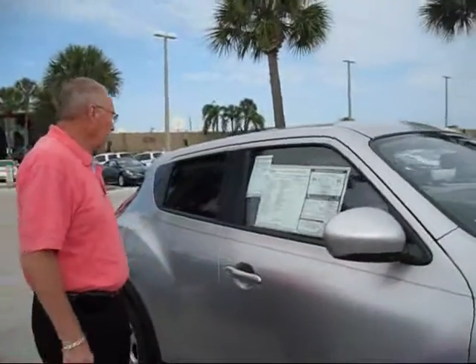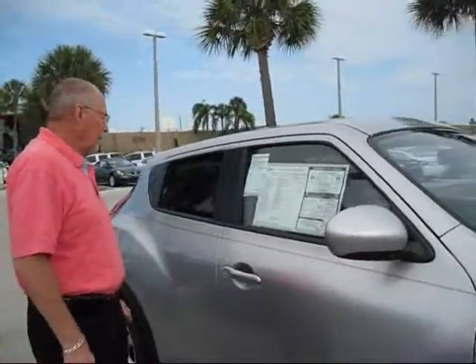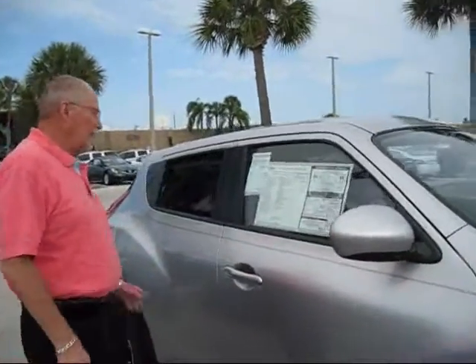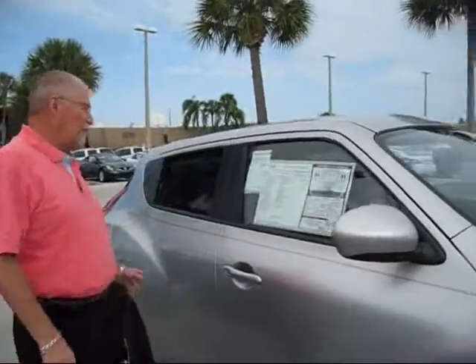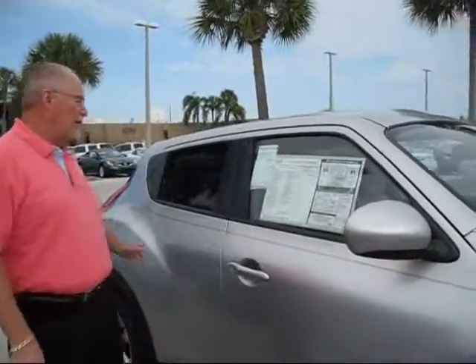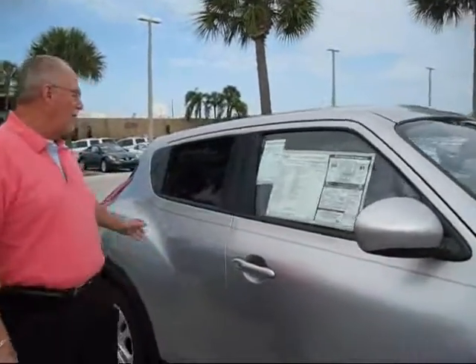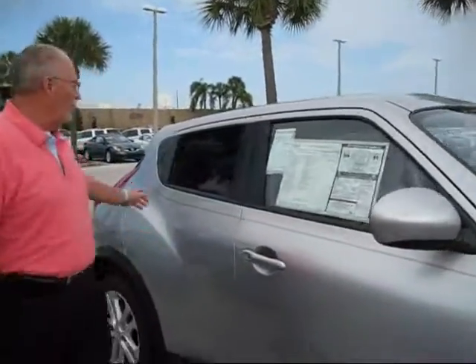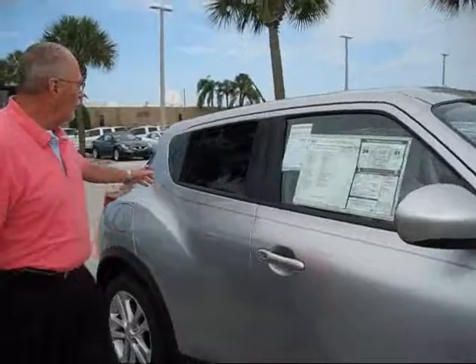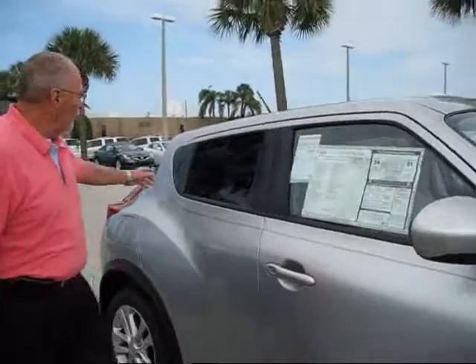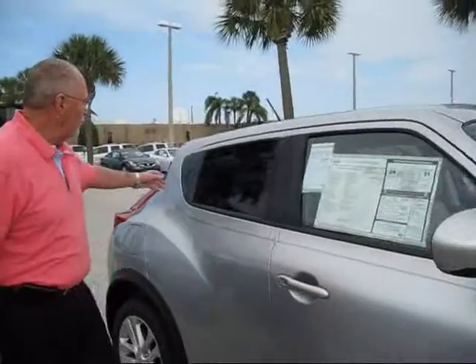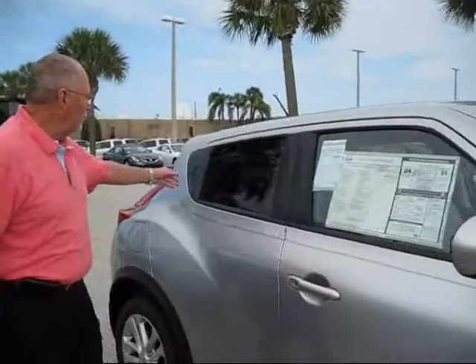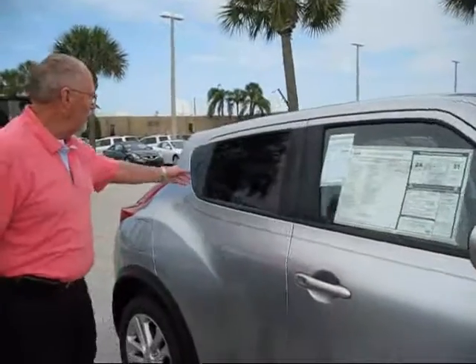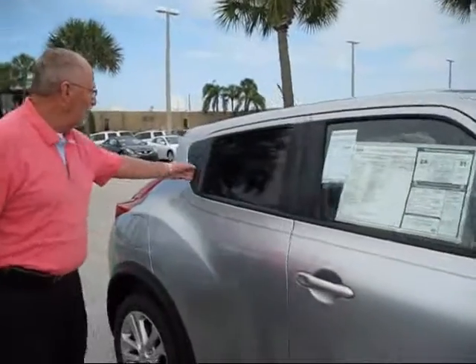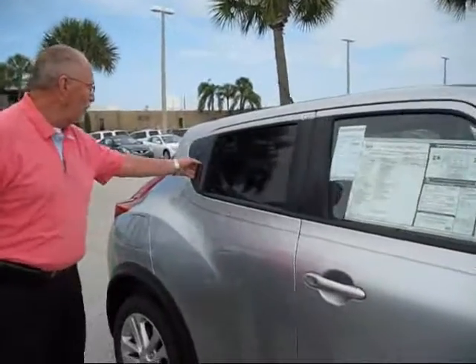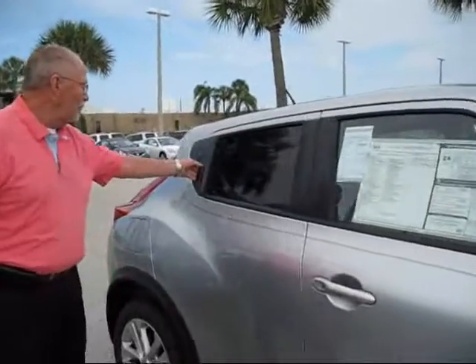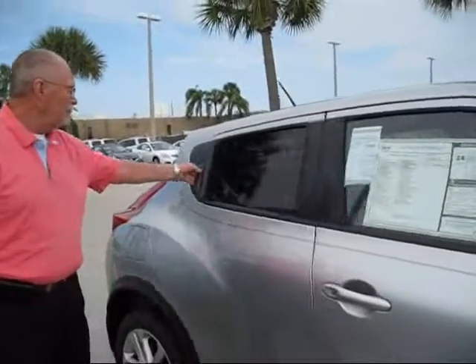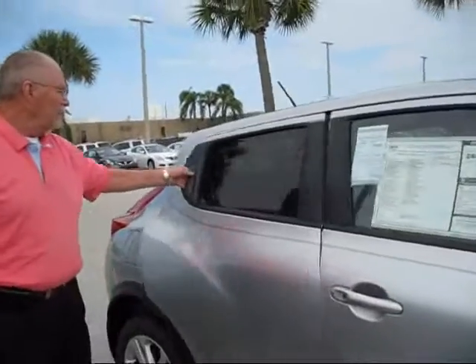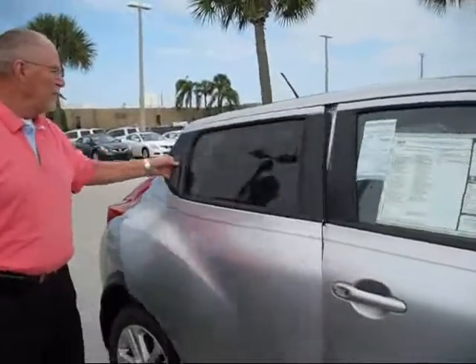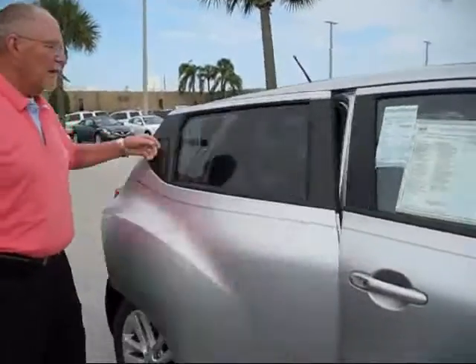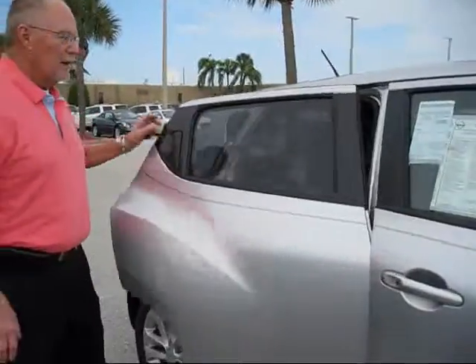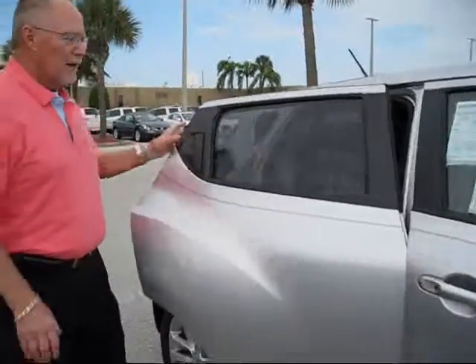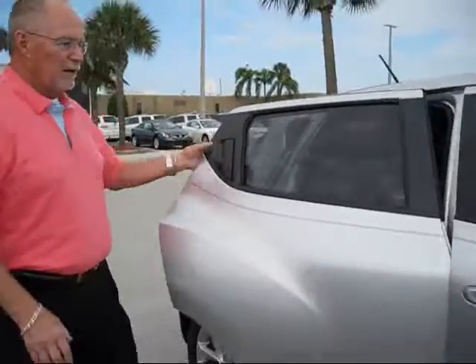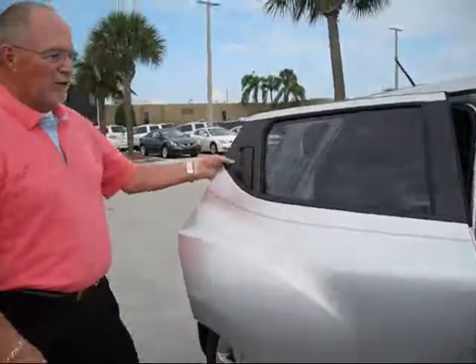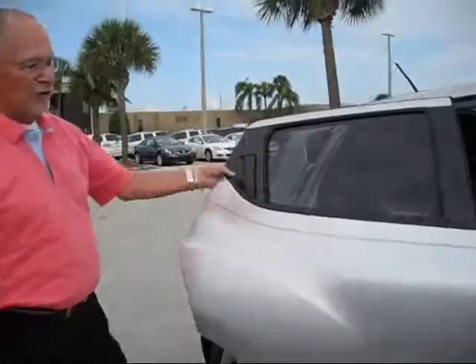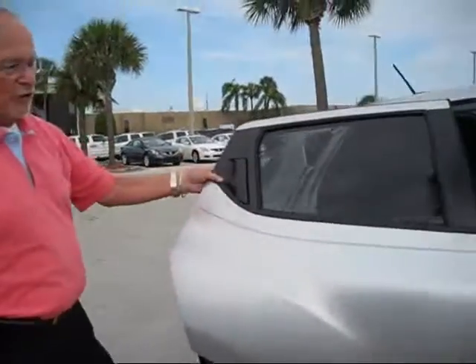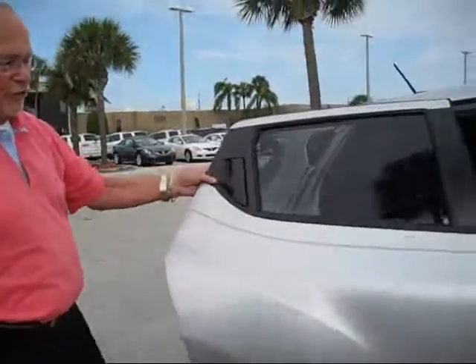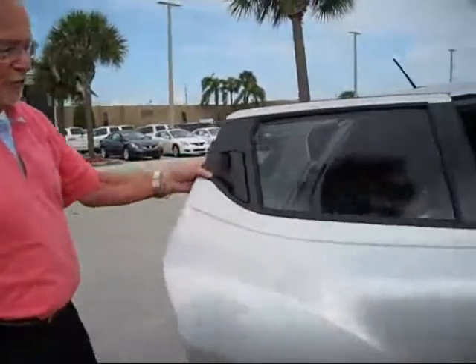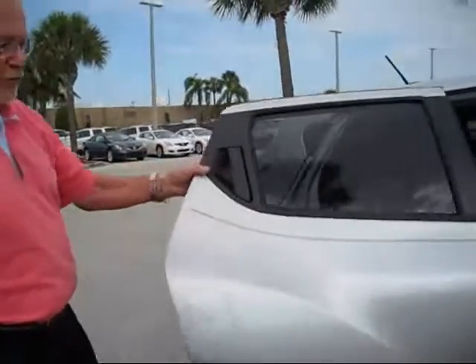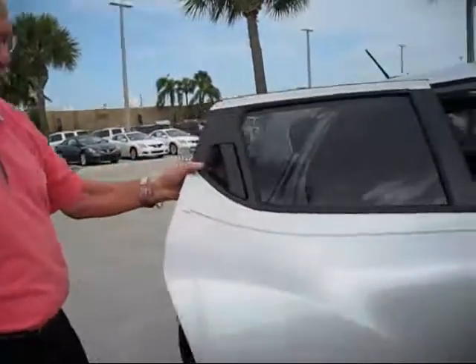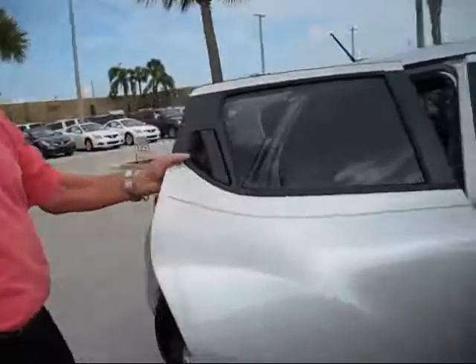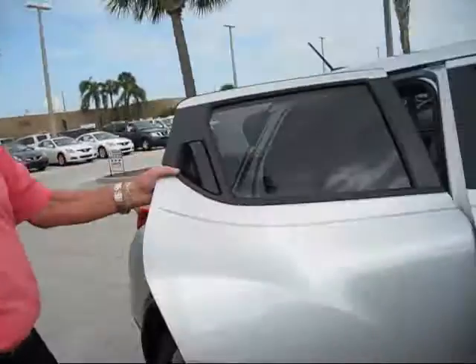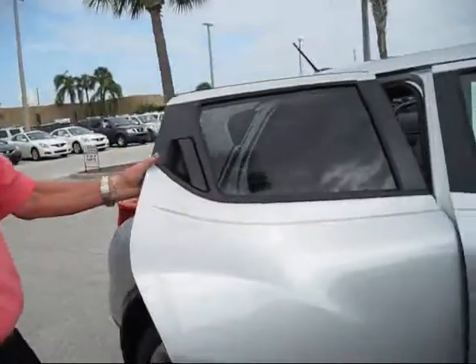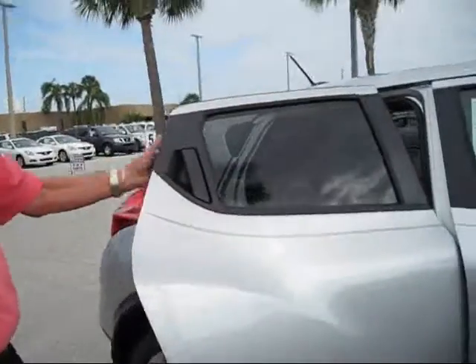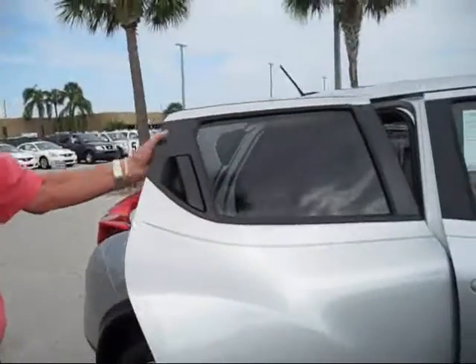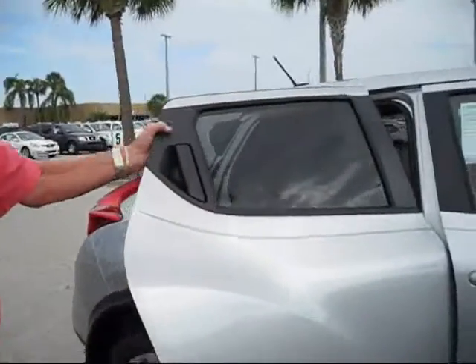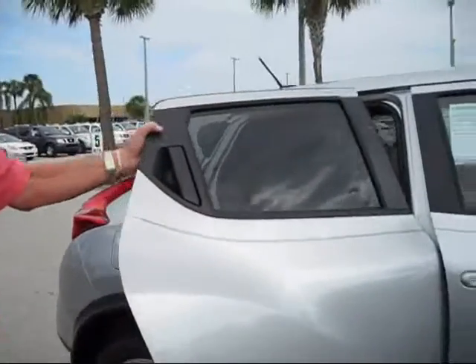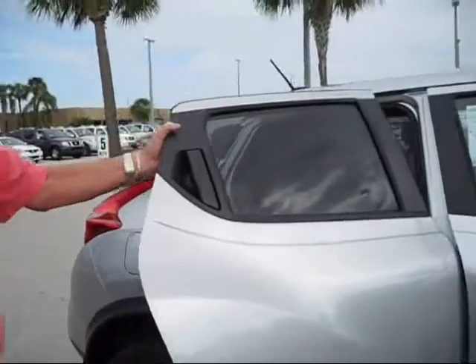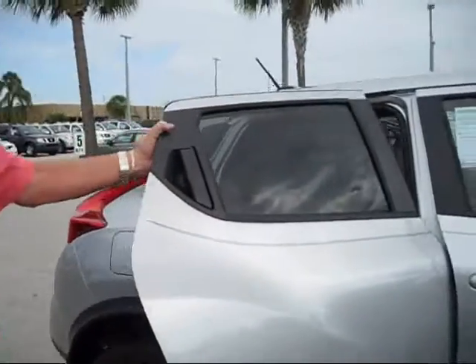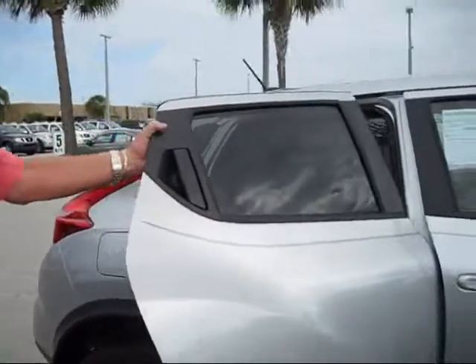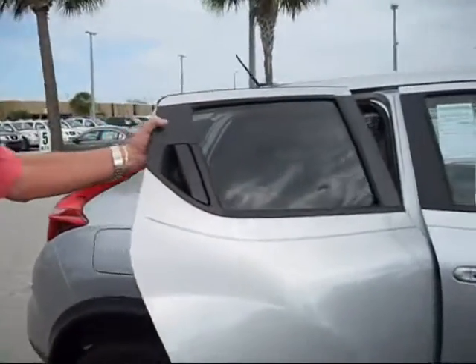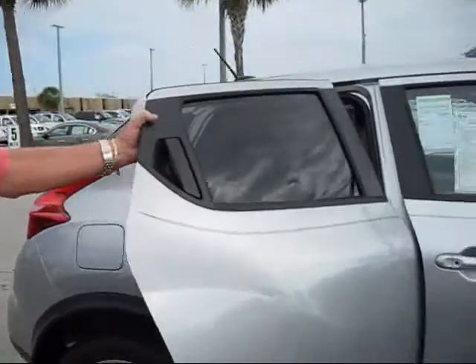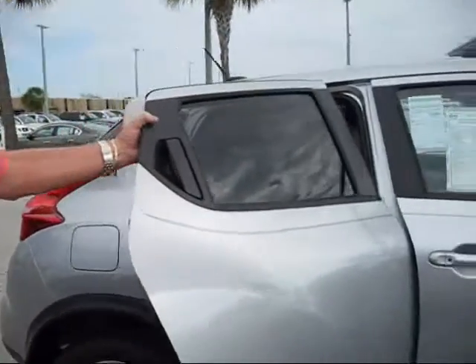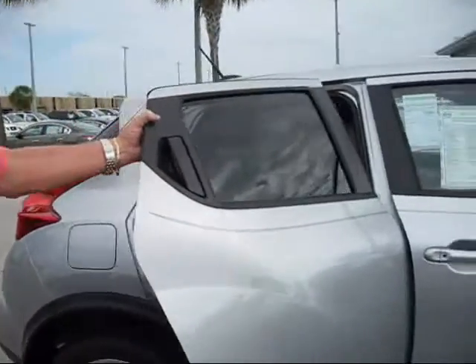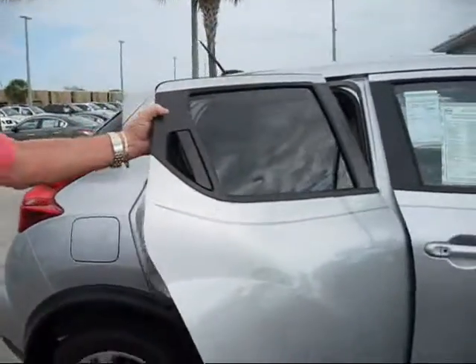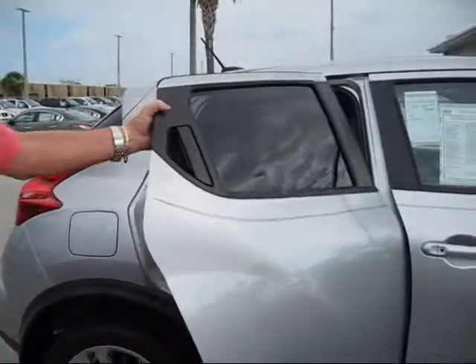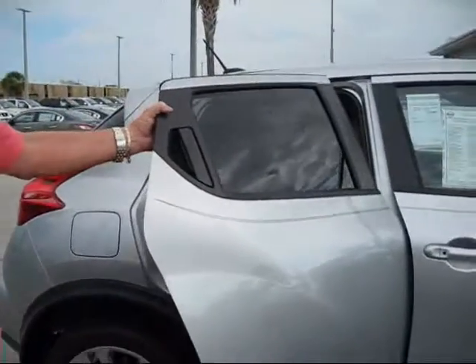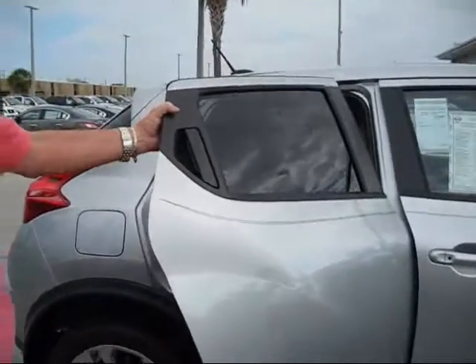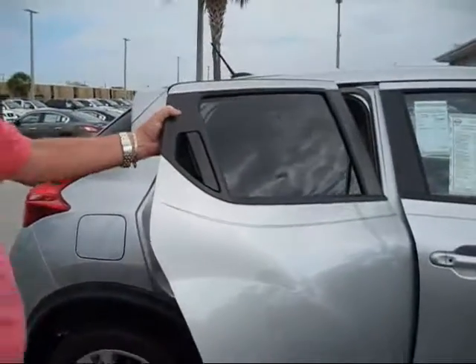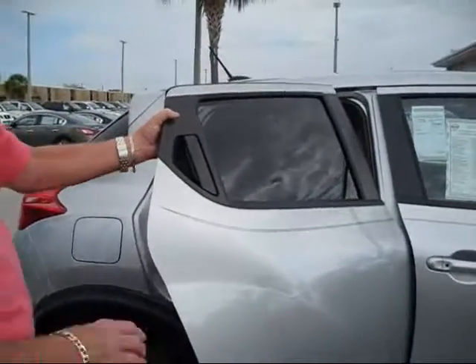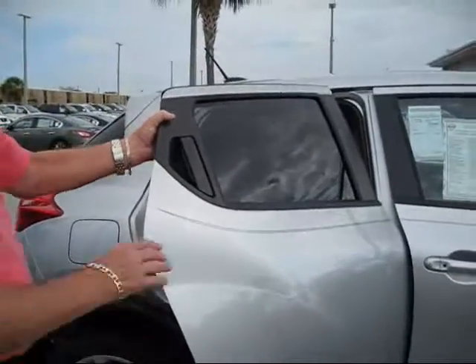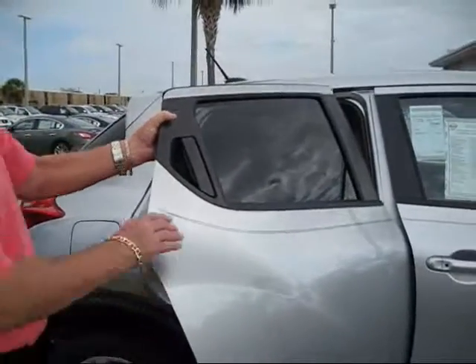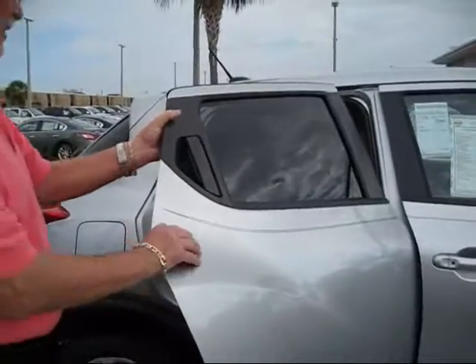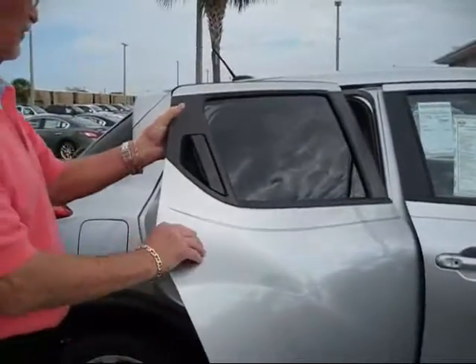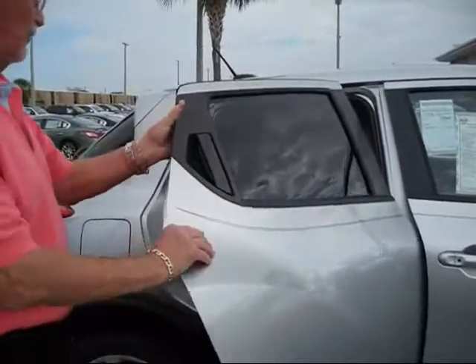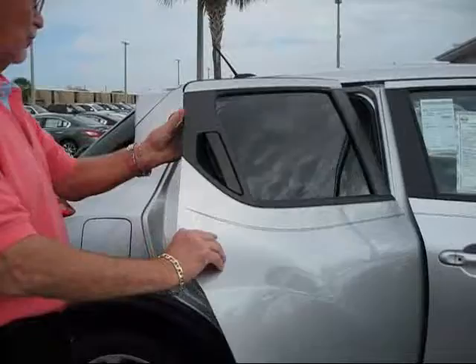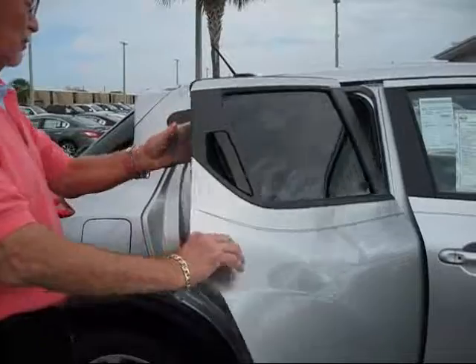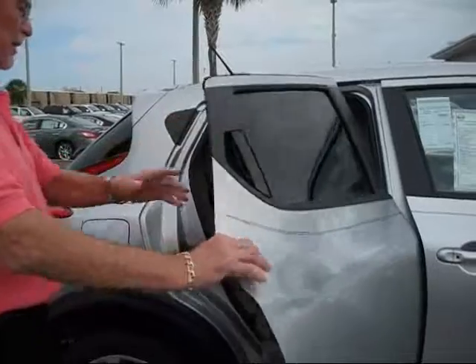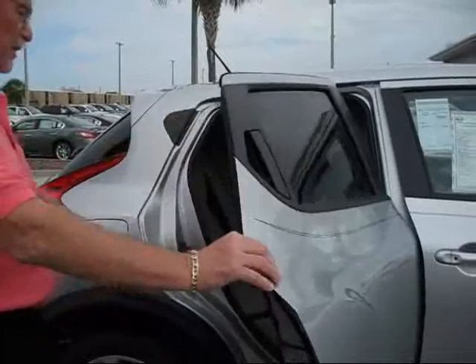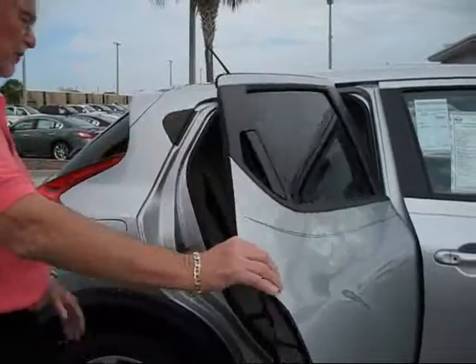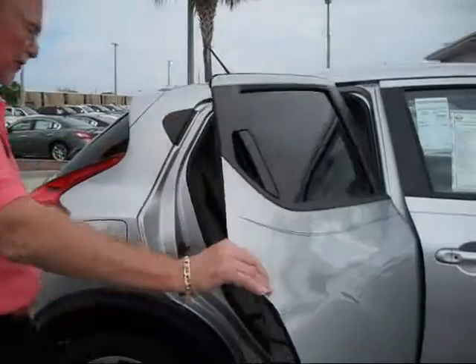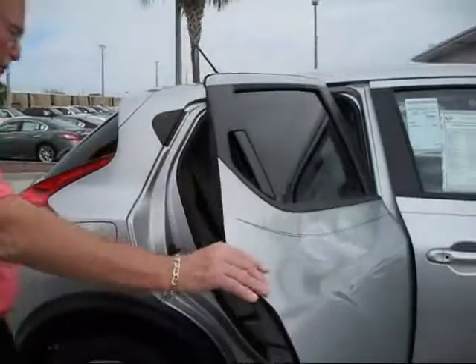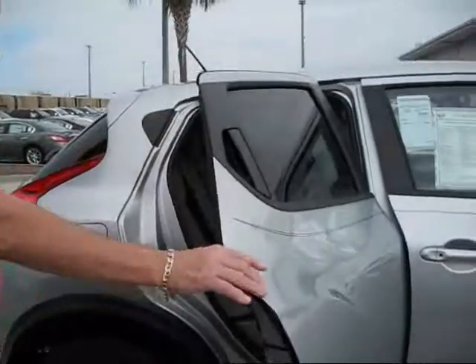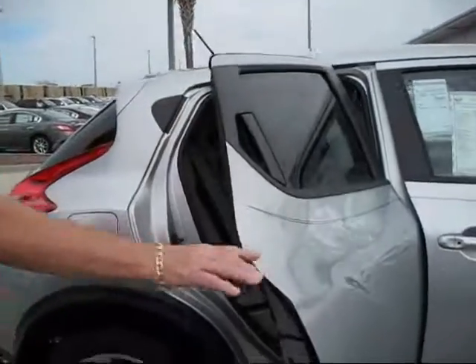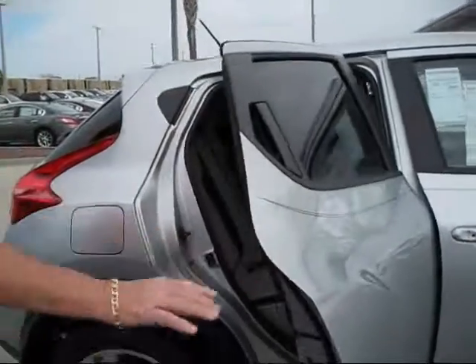It is a four-door vehicle. You'll notice there is a rear door — many people look at it and don't think it is a four-door, but it is.